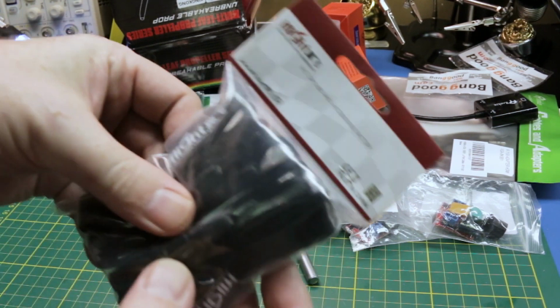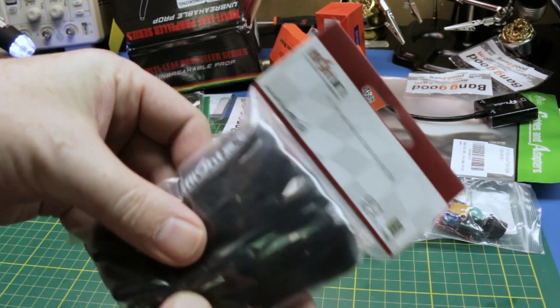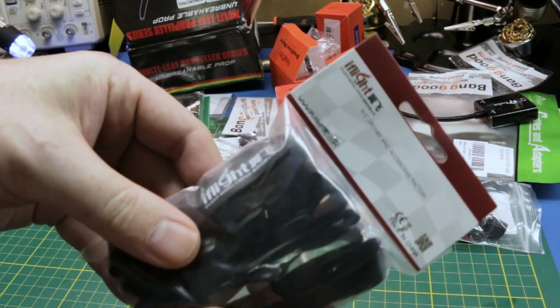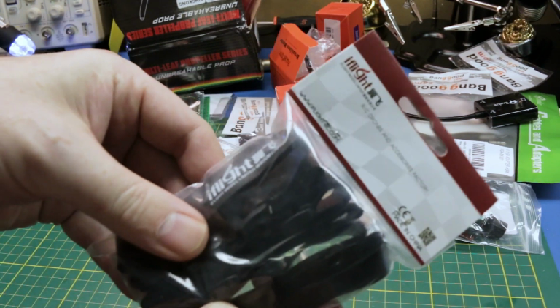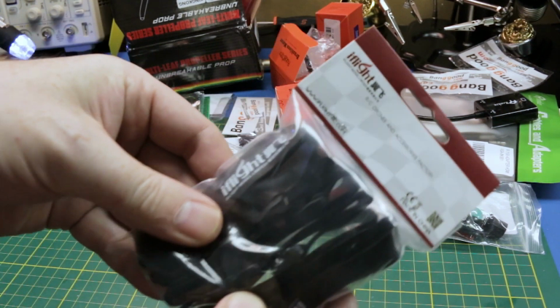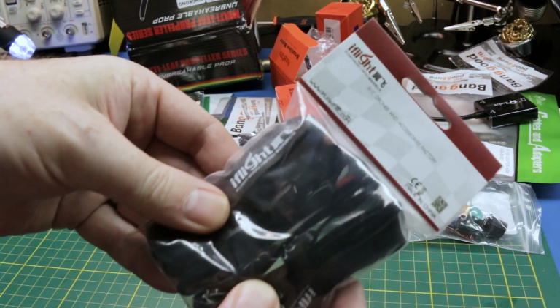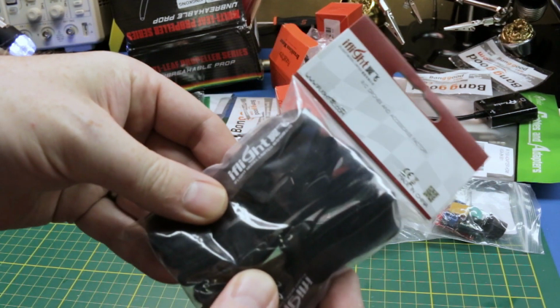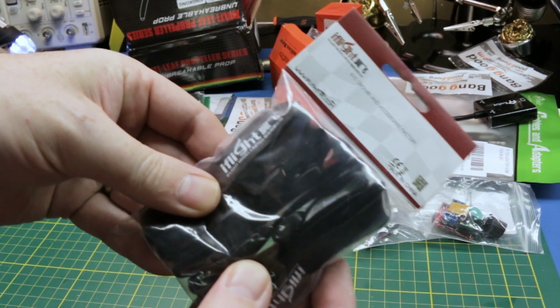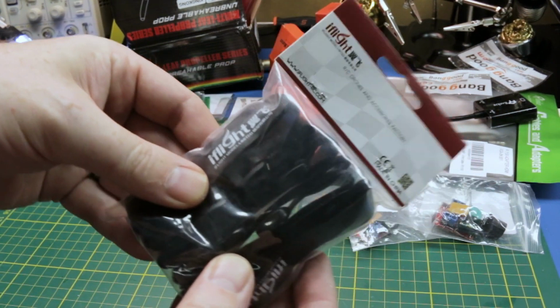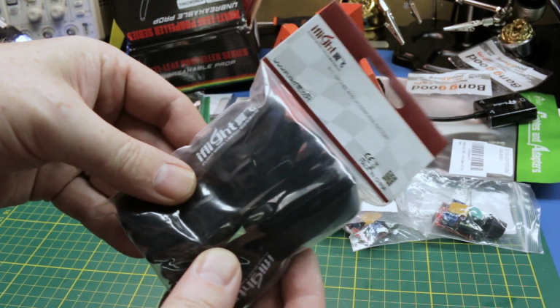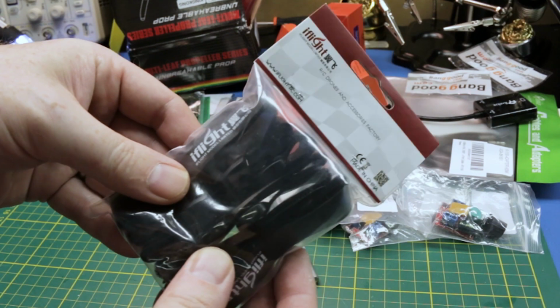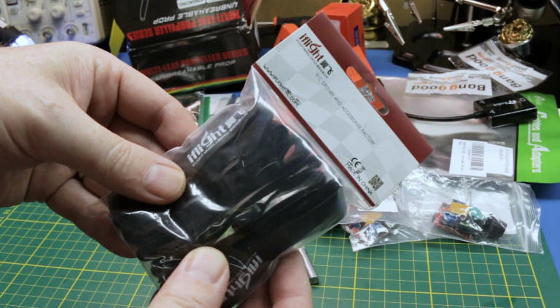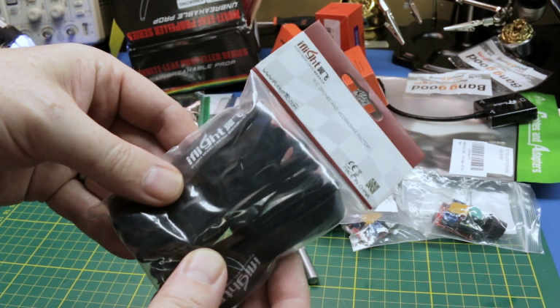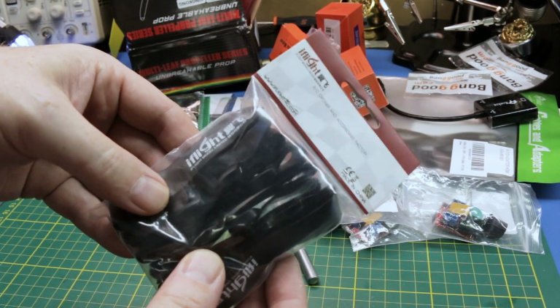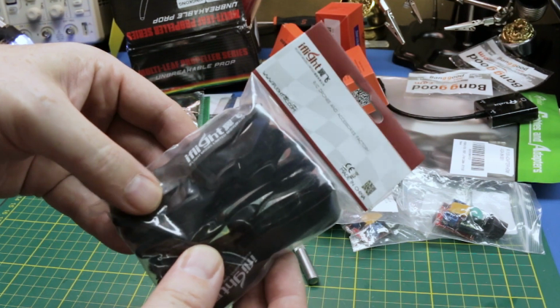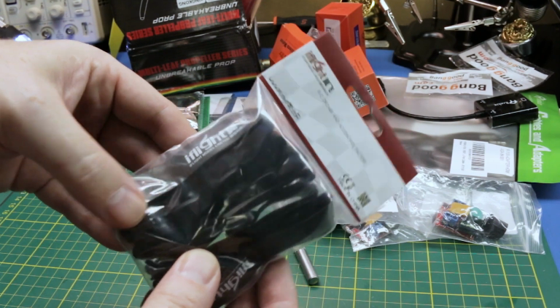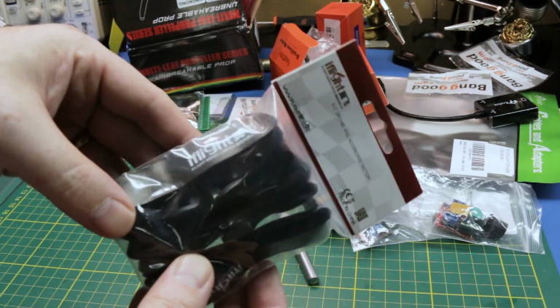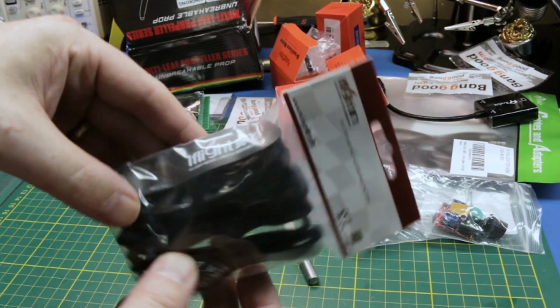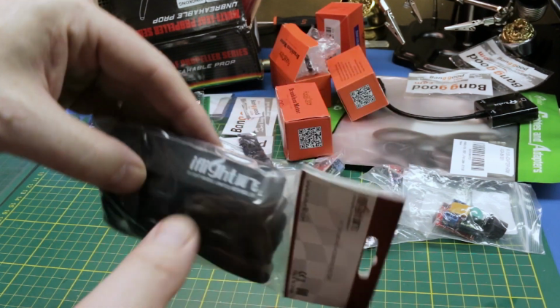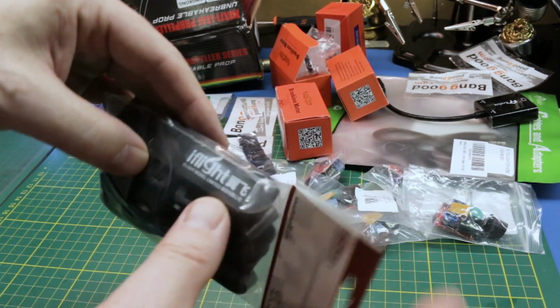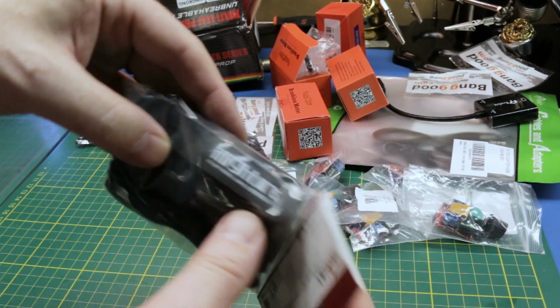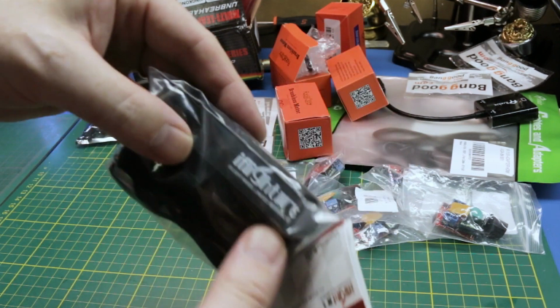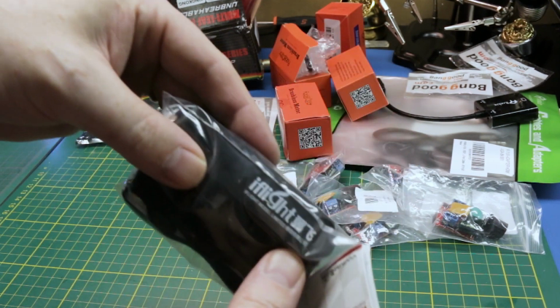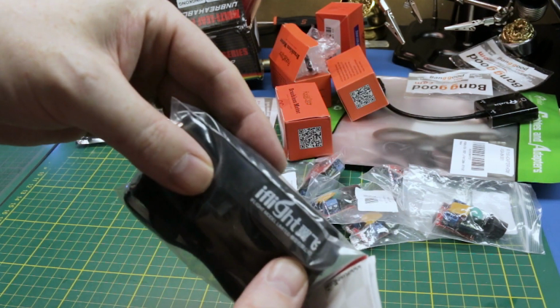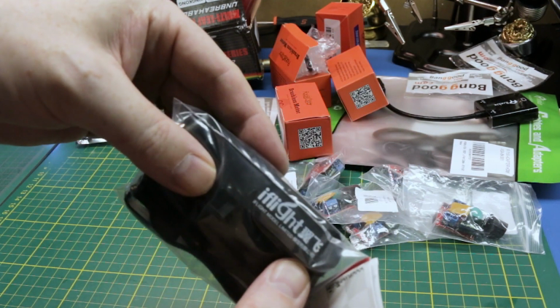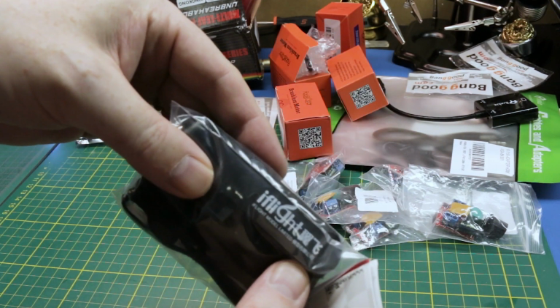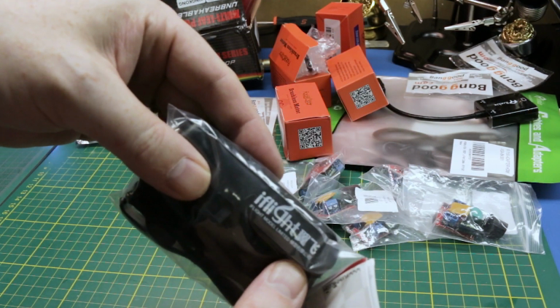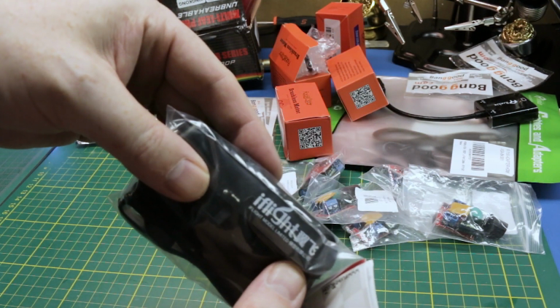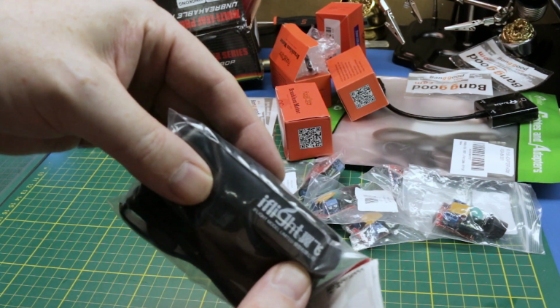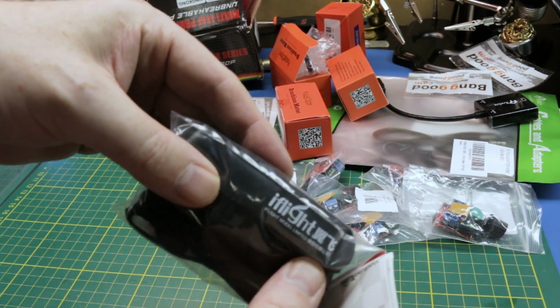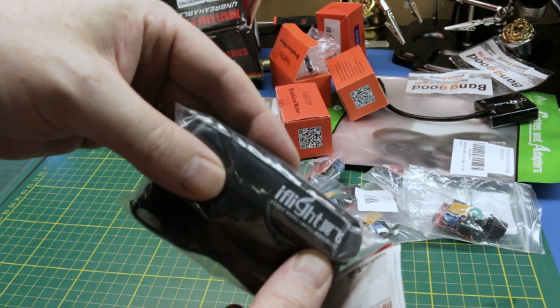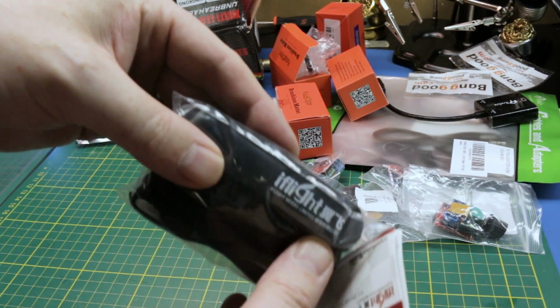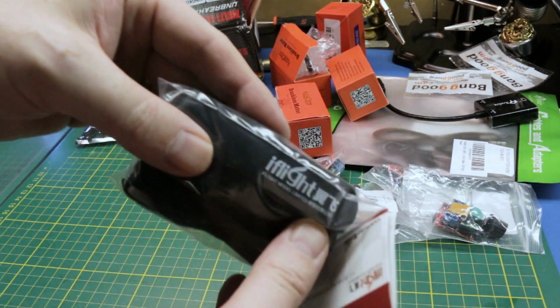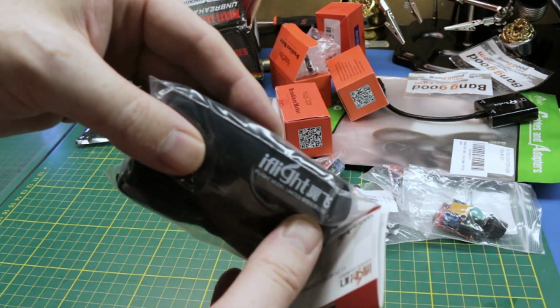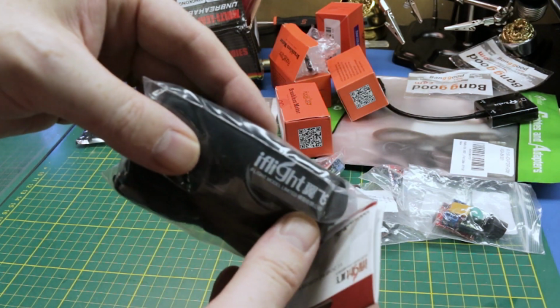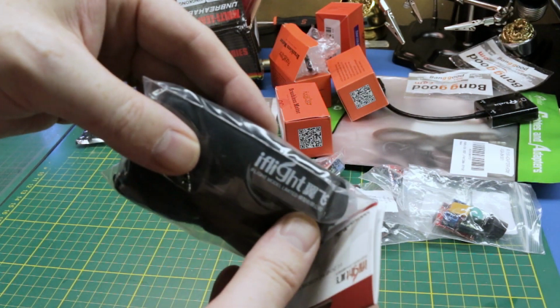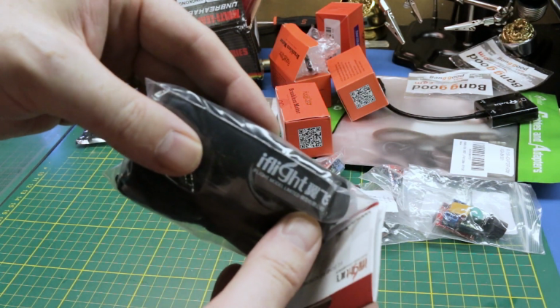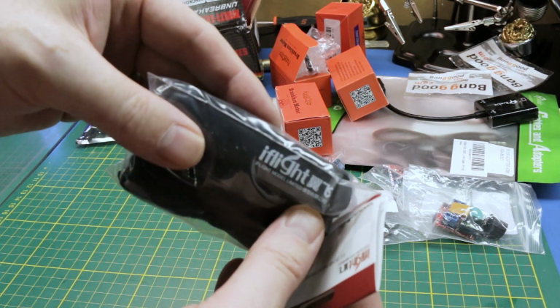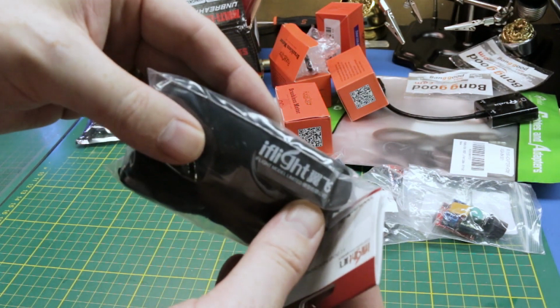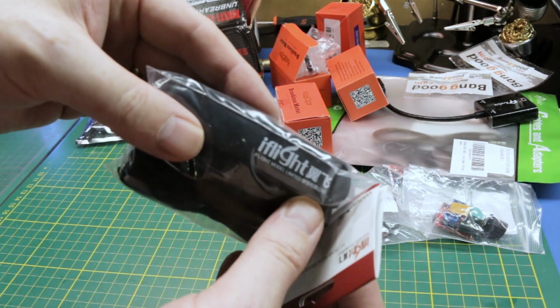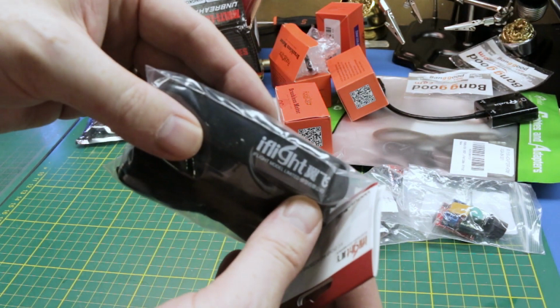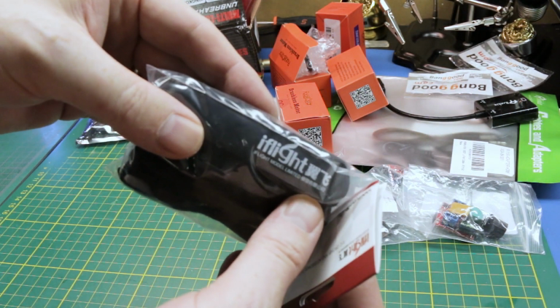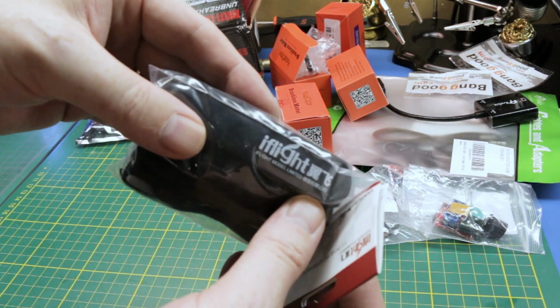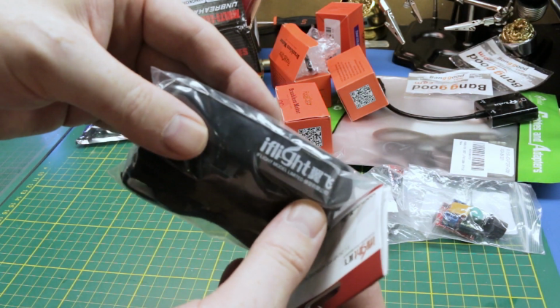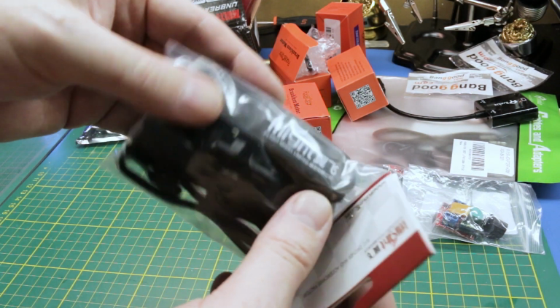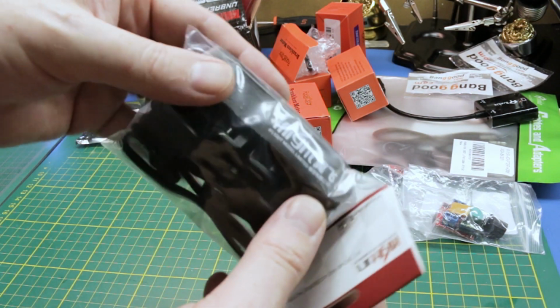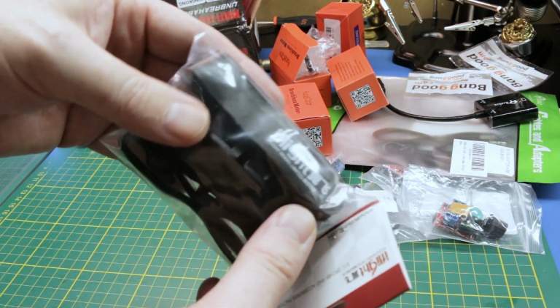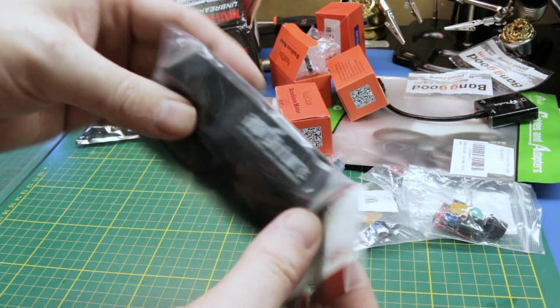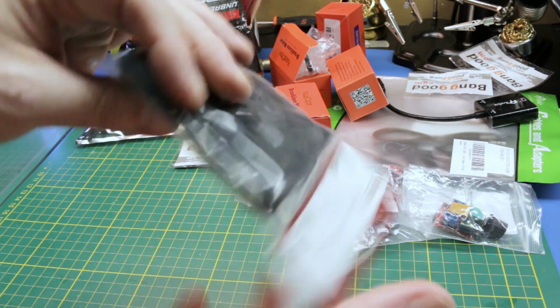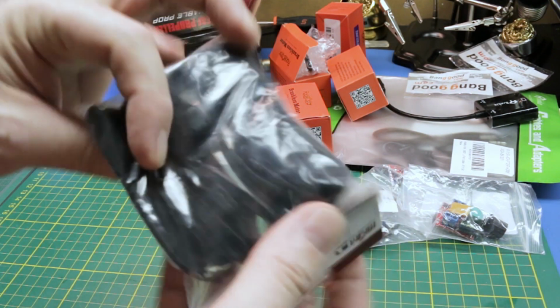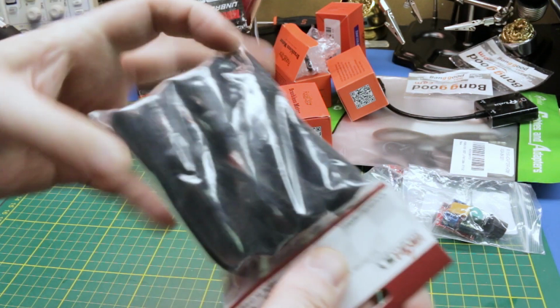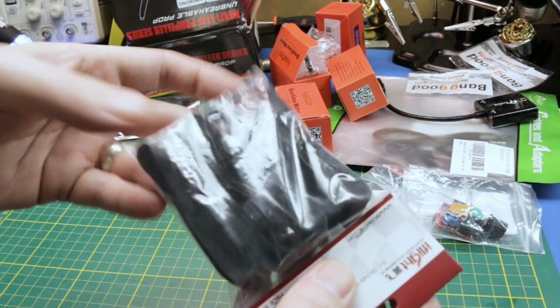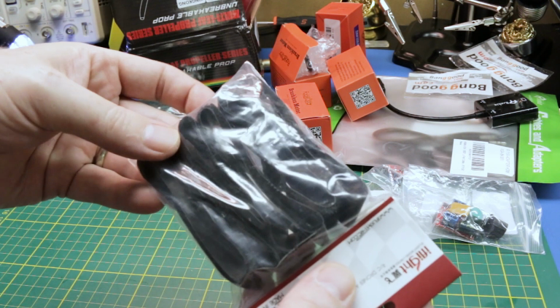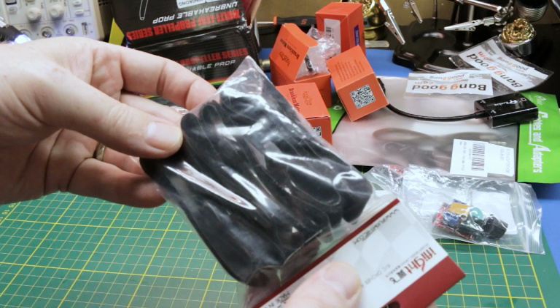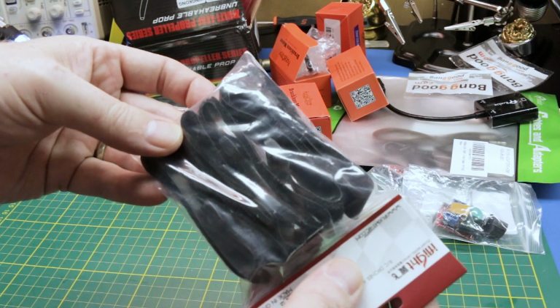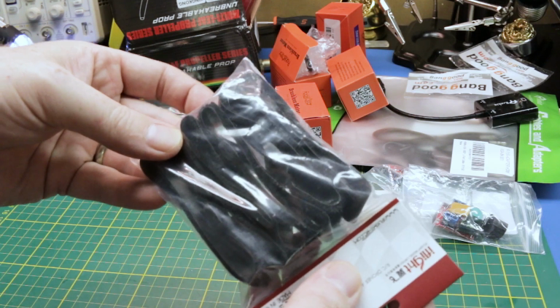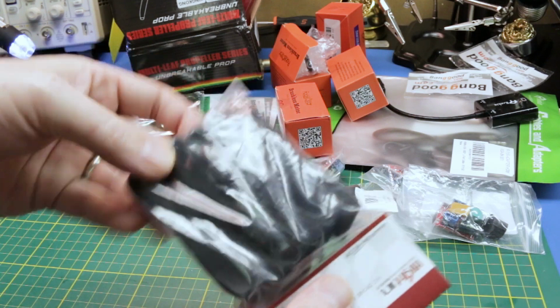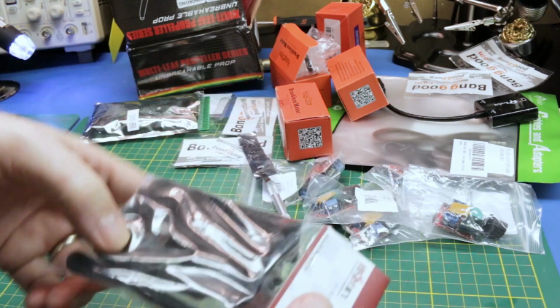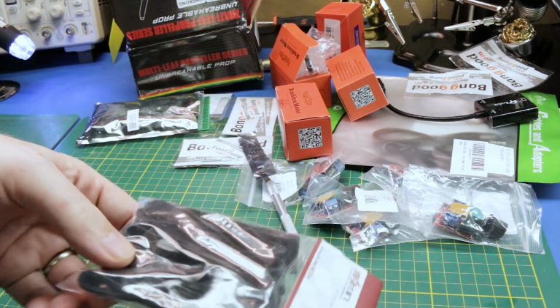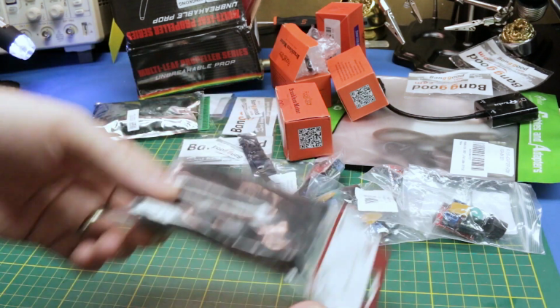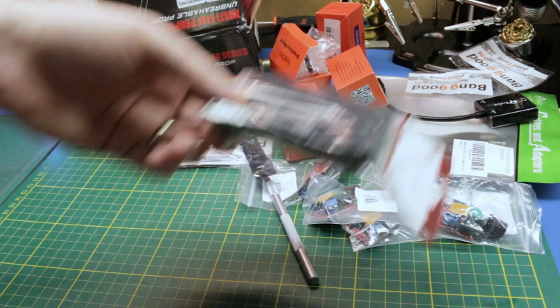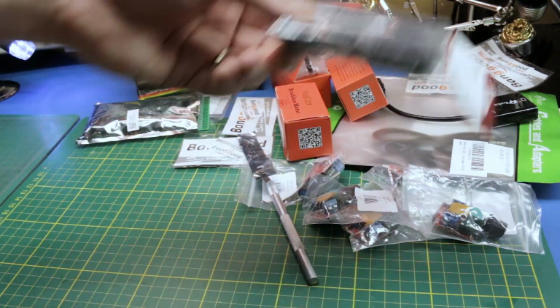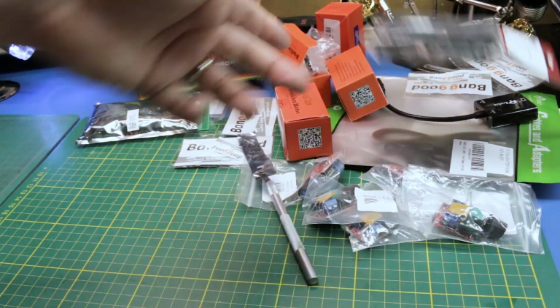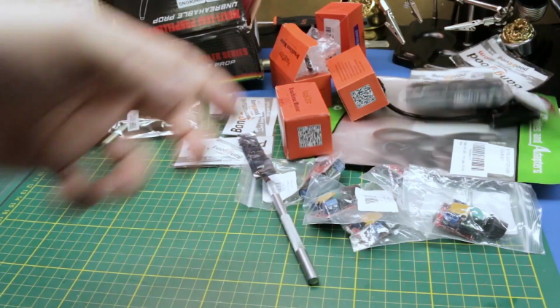We got some battery straps — not sure what brand, came from China, very cheap and budget priced.